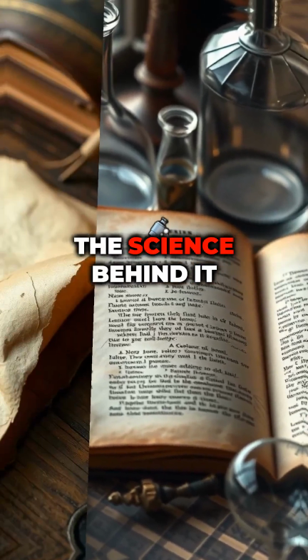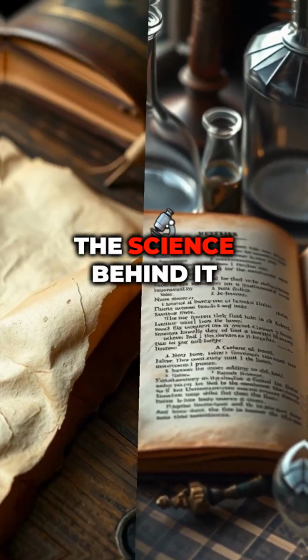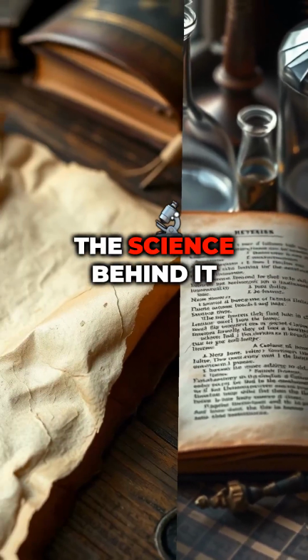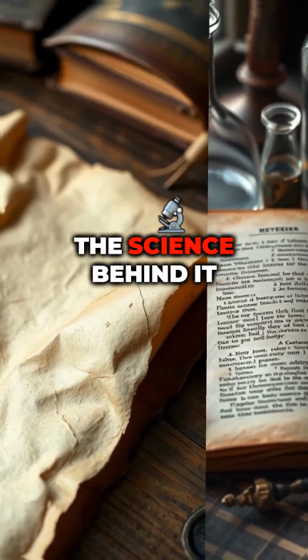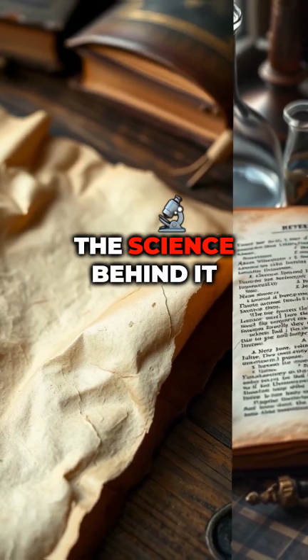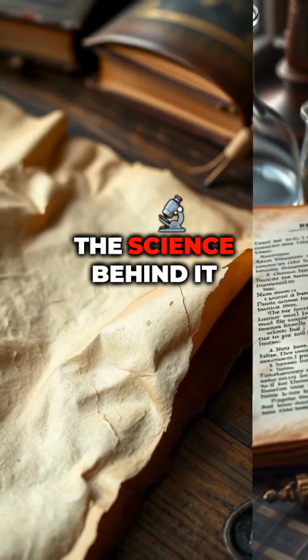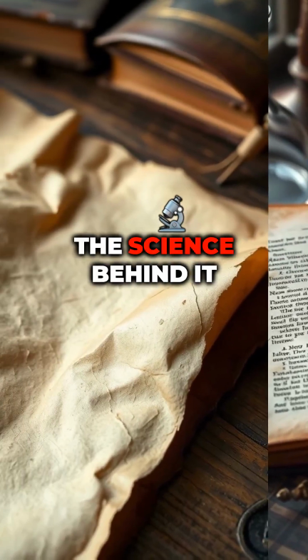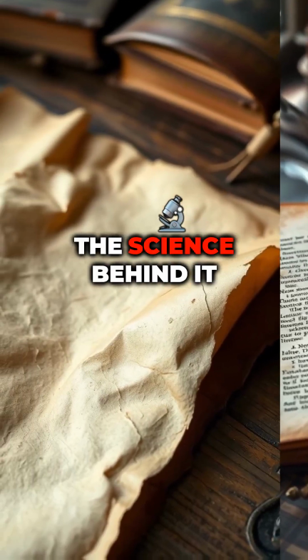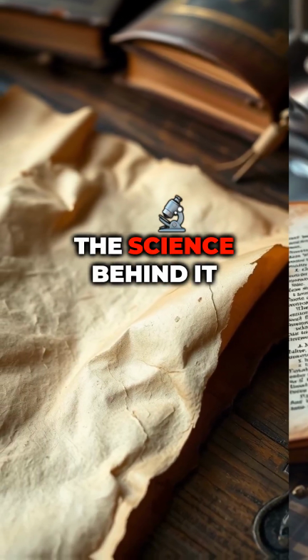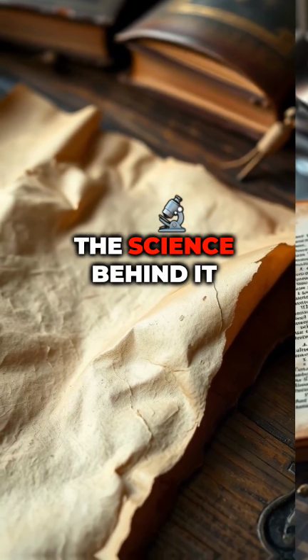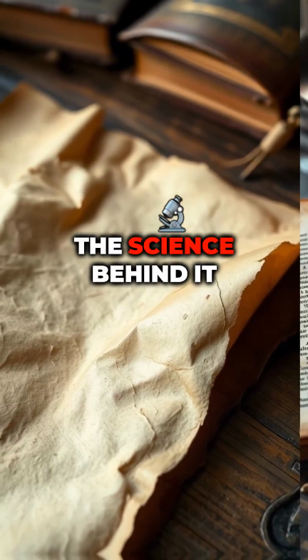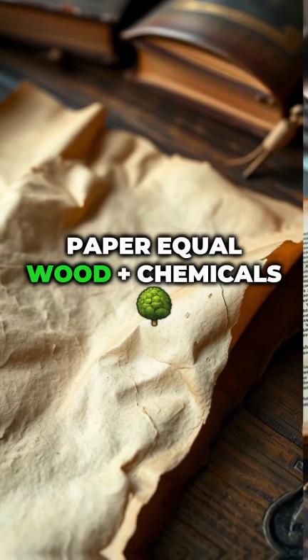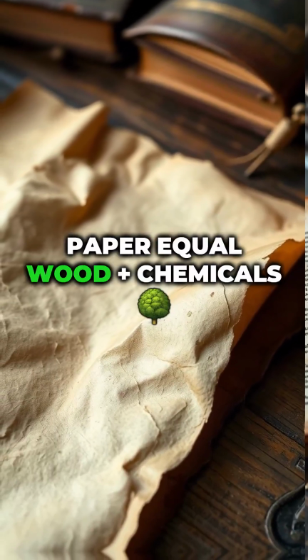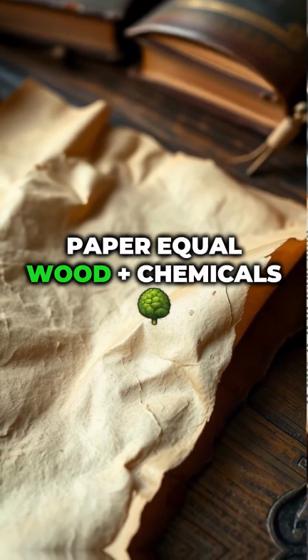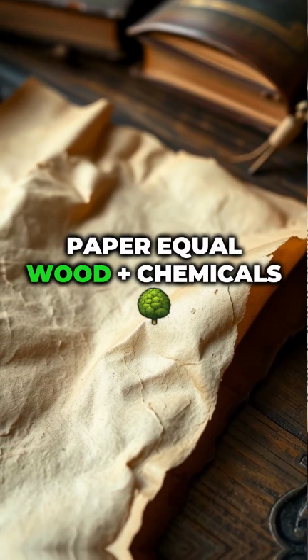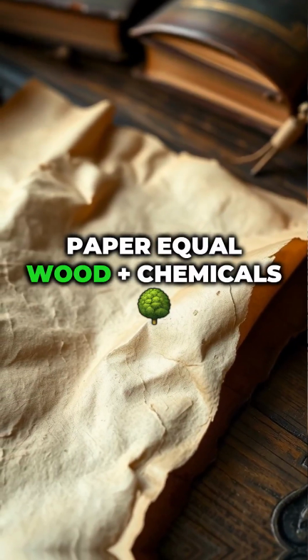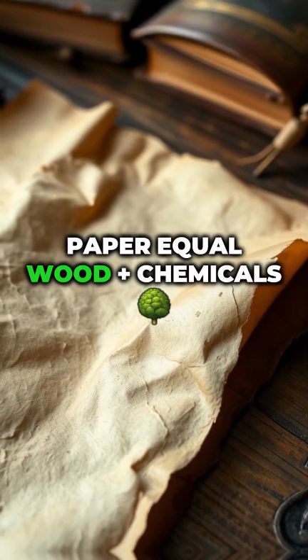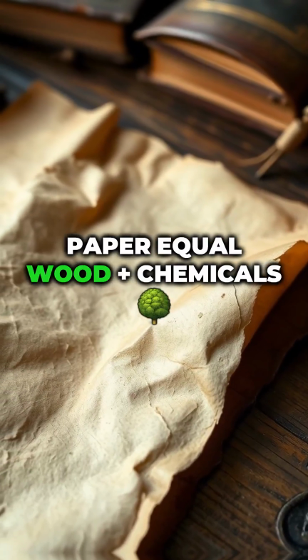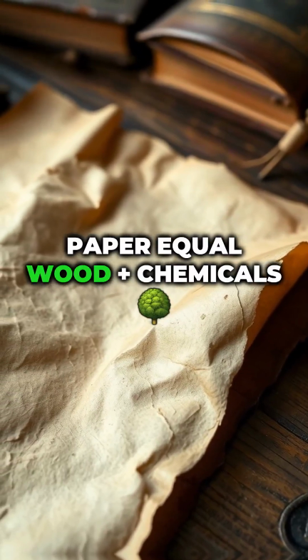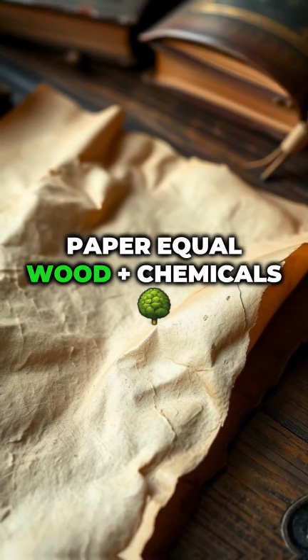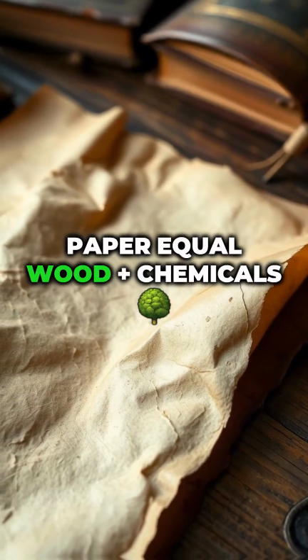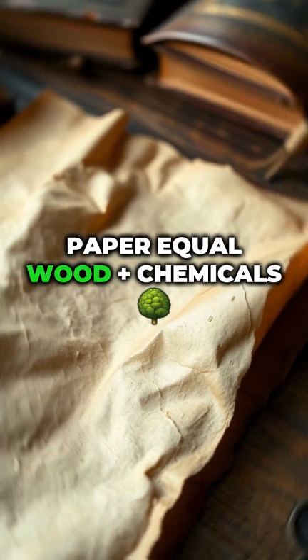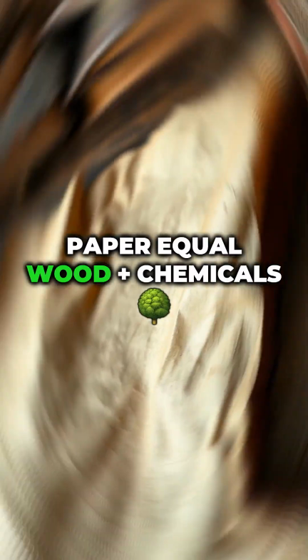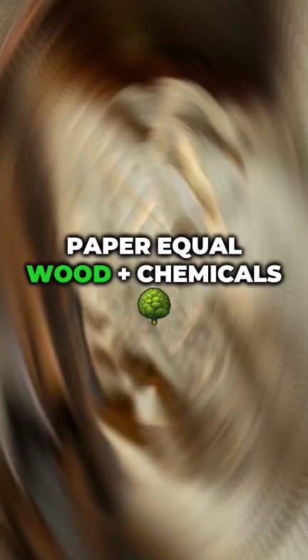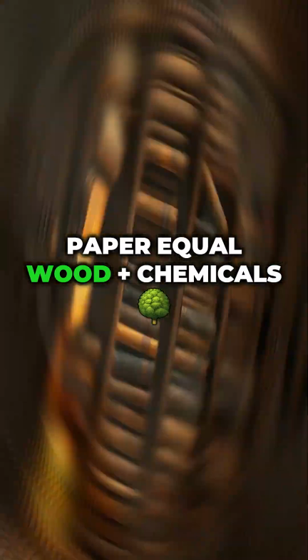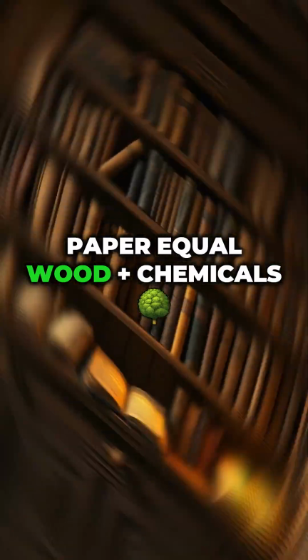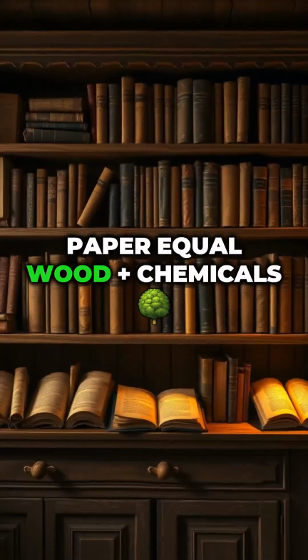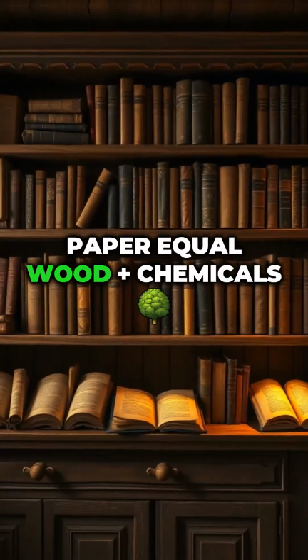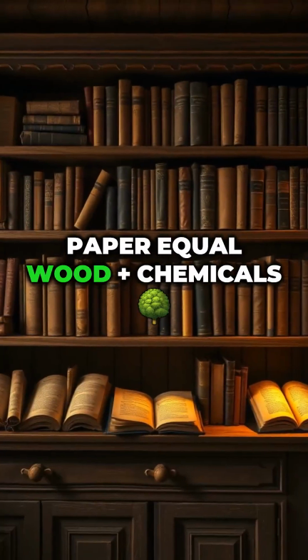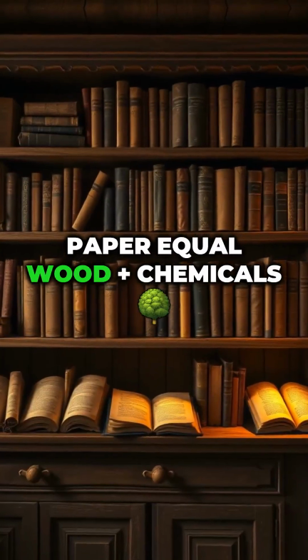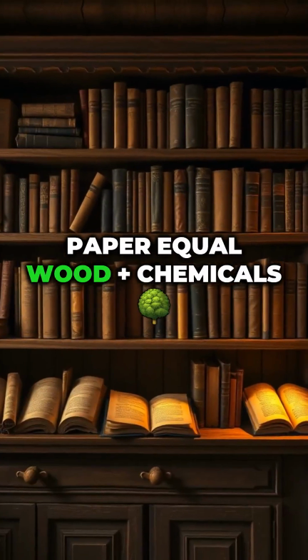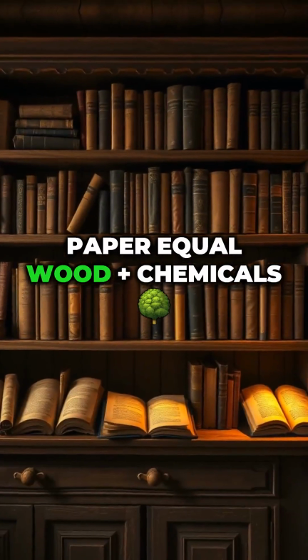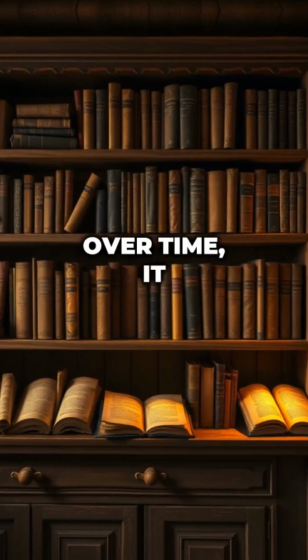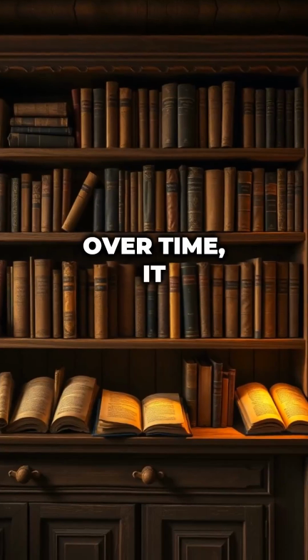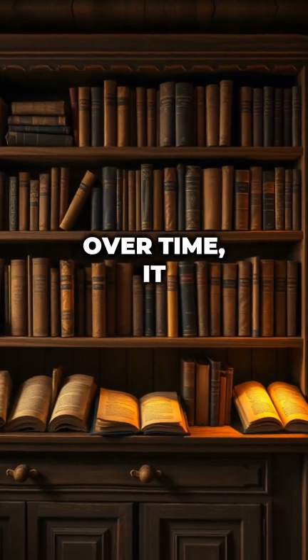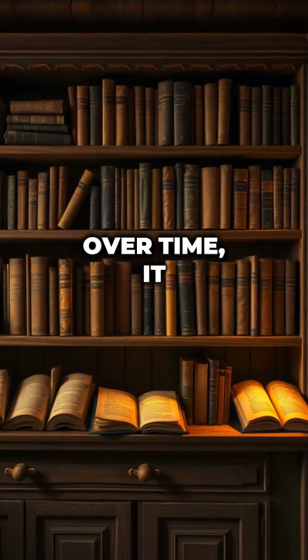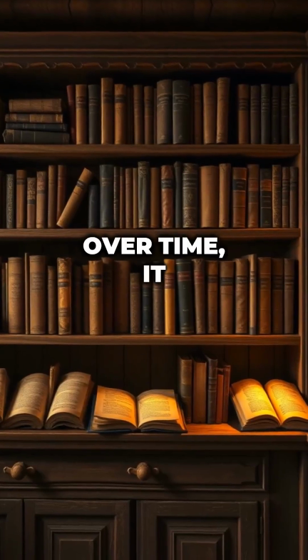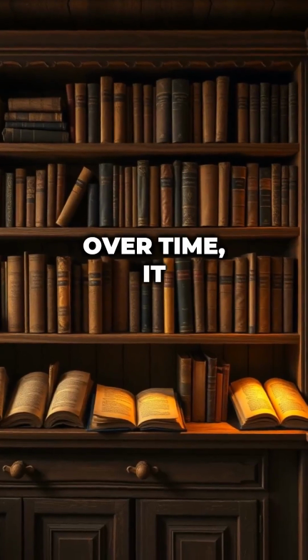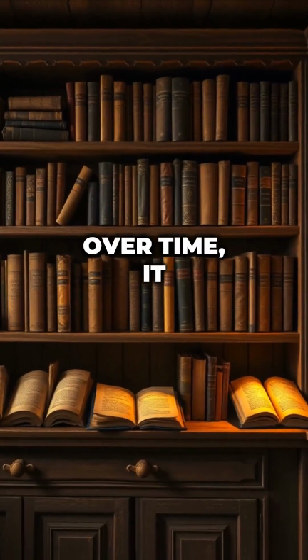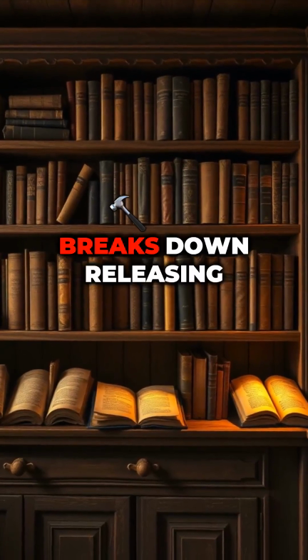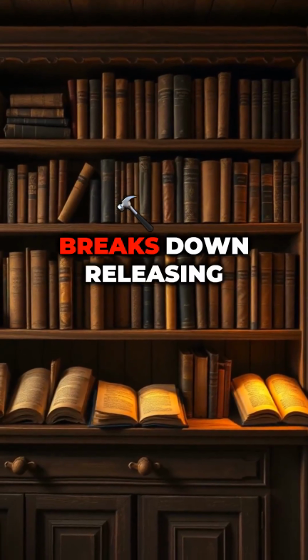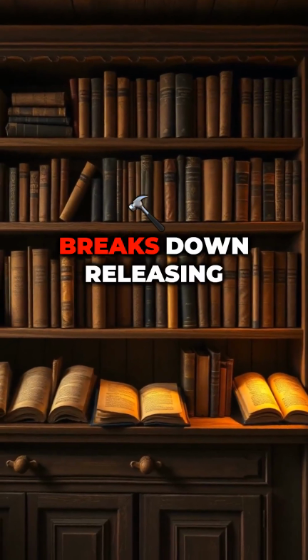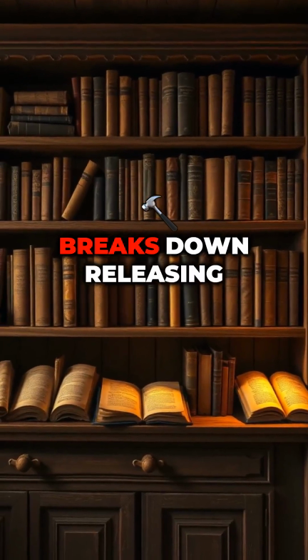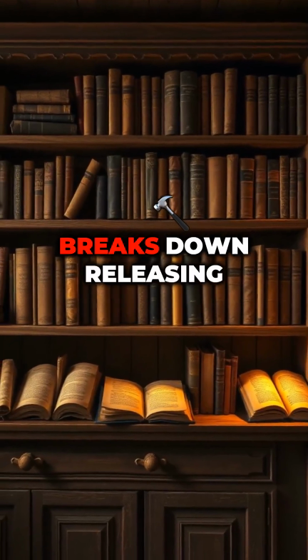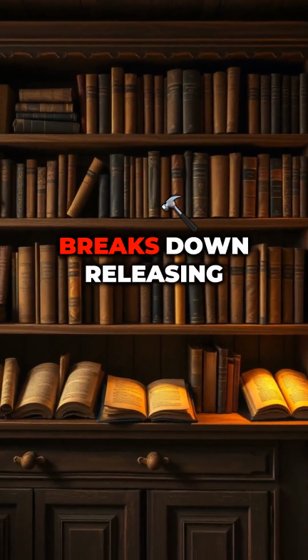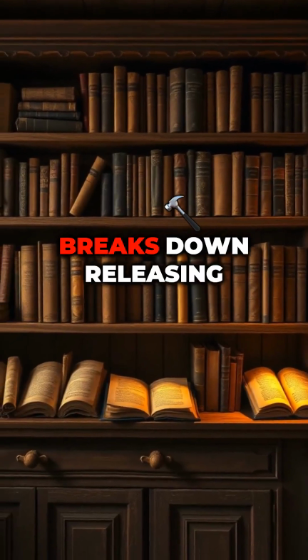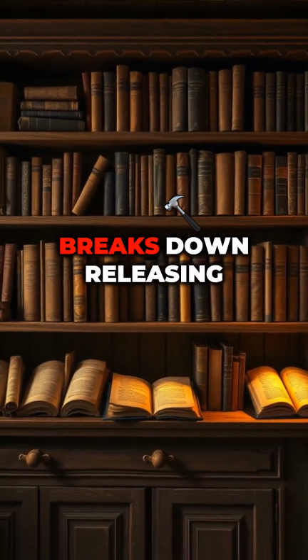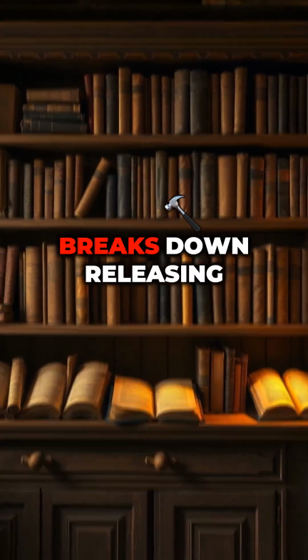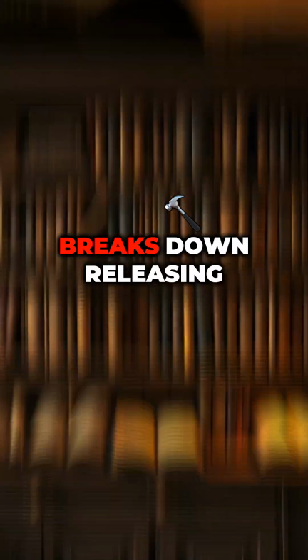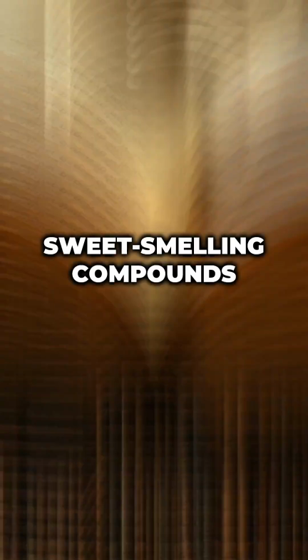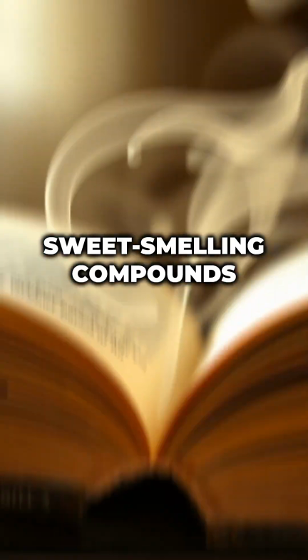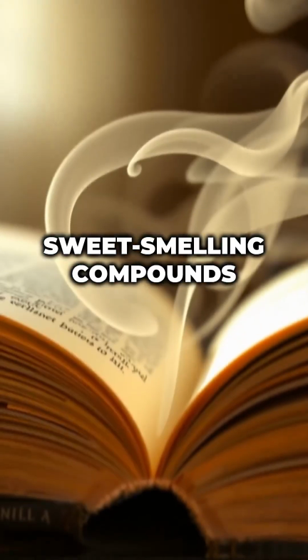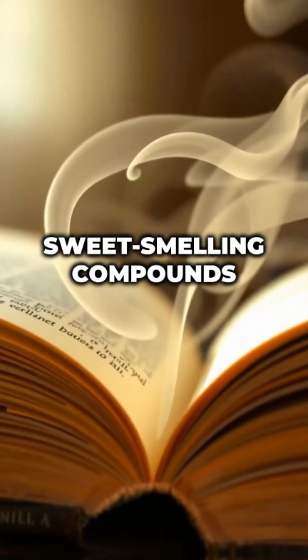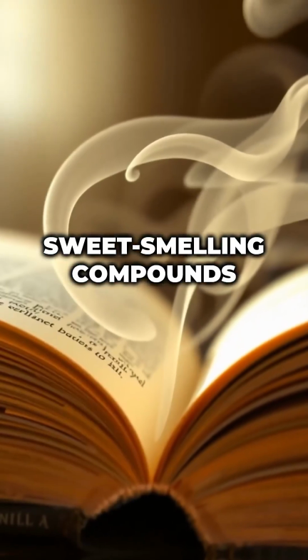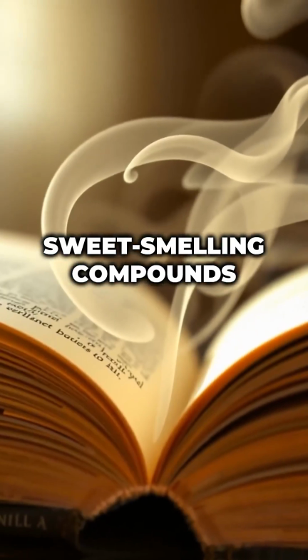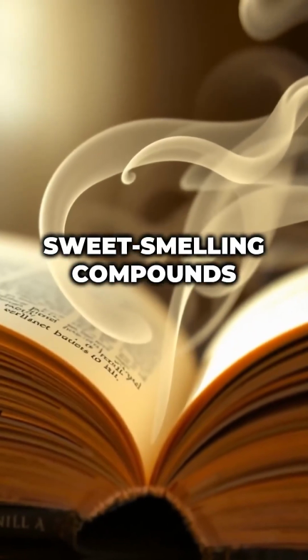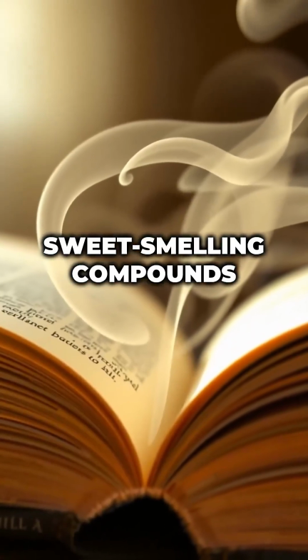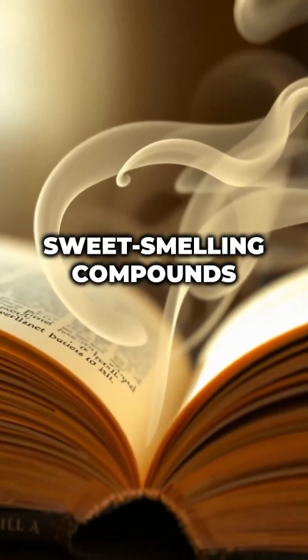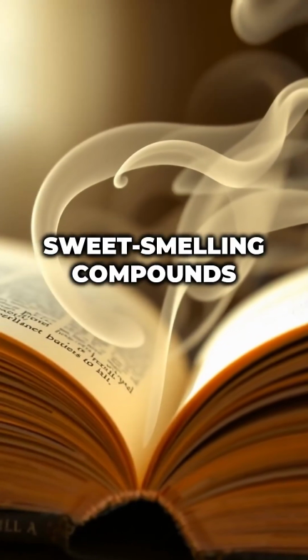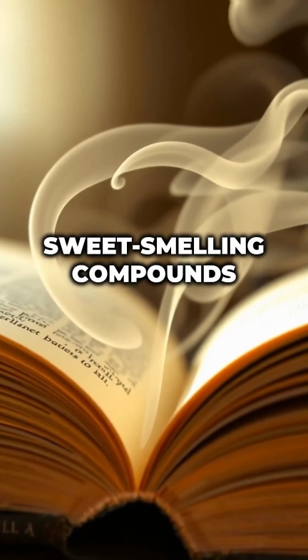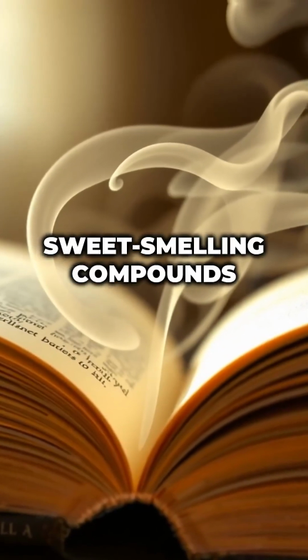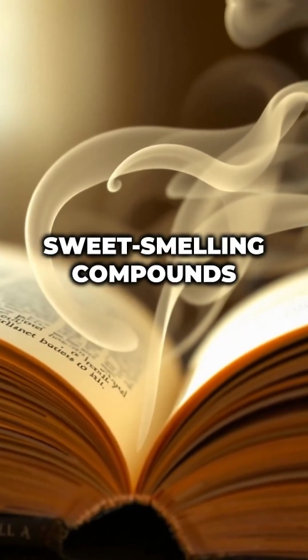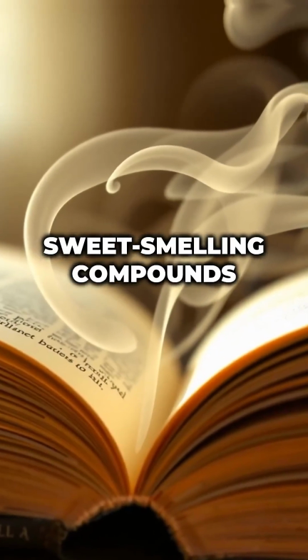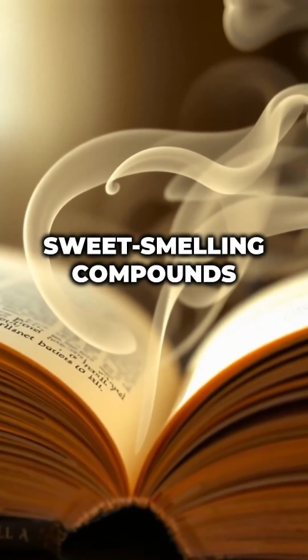The science behind it: paper equals wood plus chemicals. Over time, it breaks down, releasing sweet-smelling compounds.